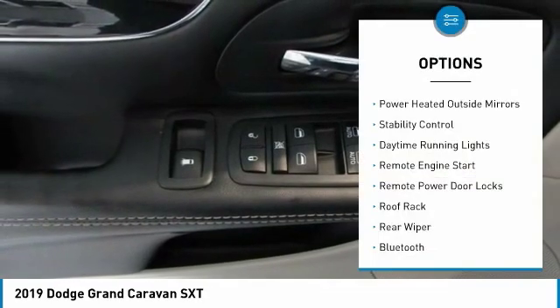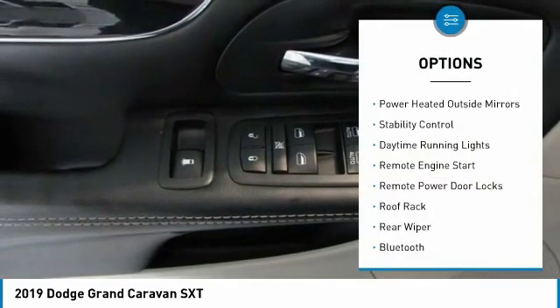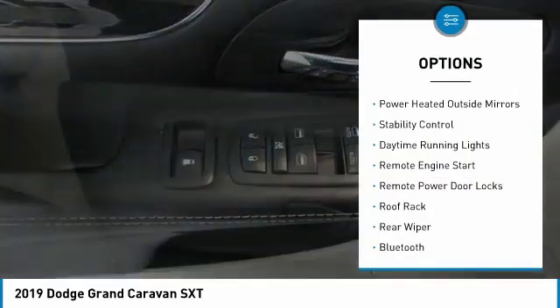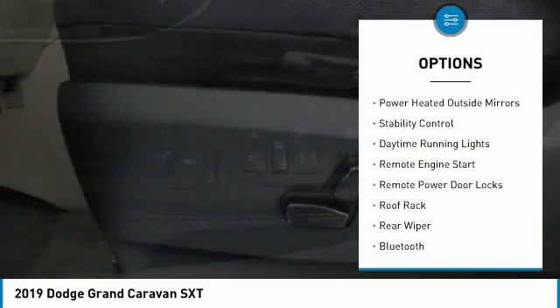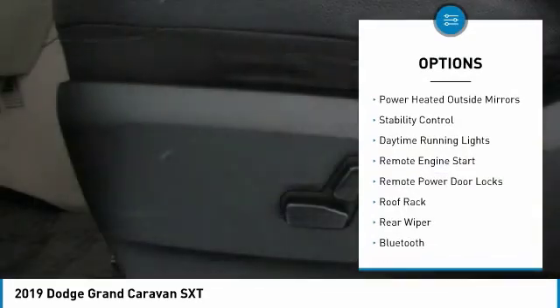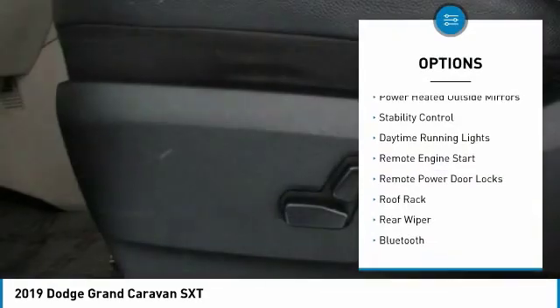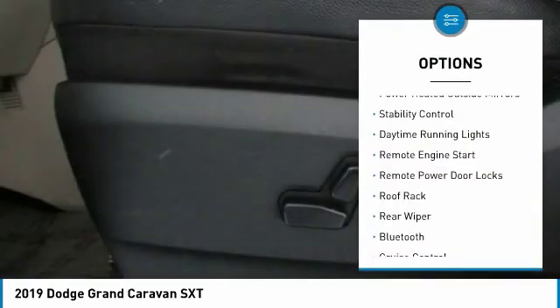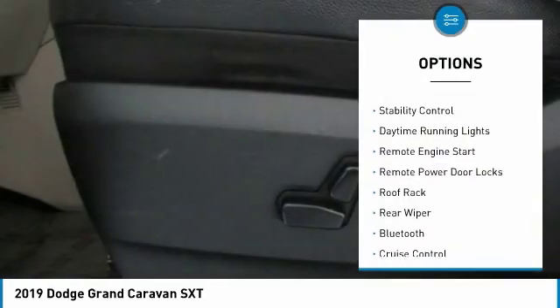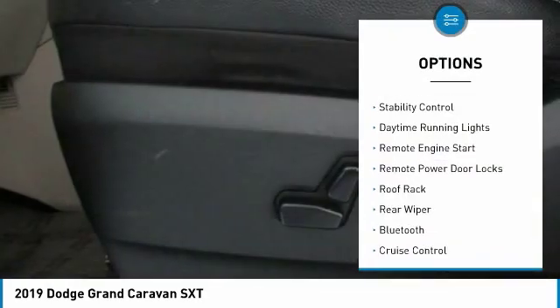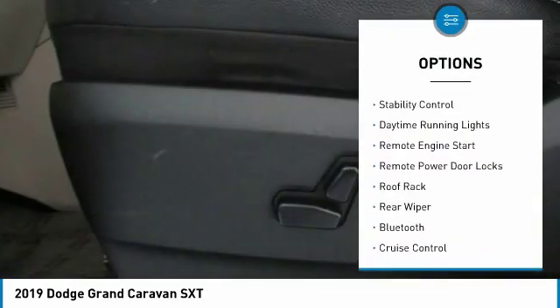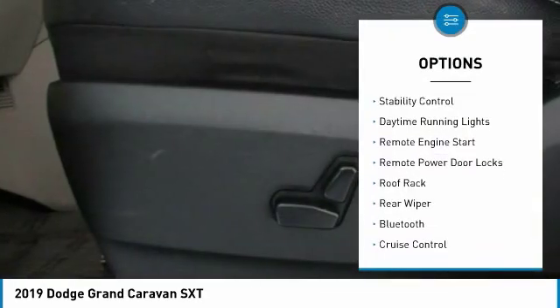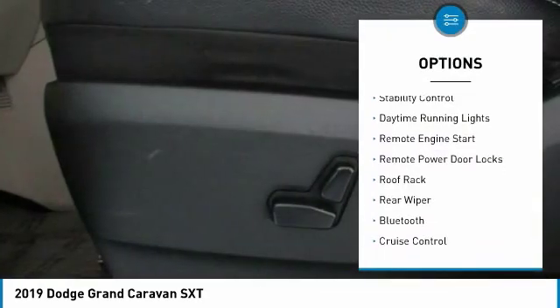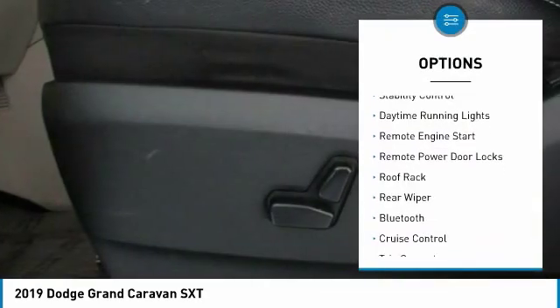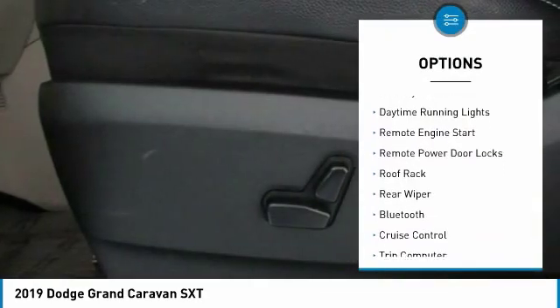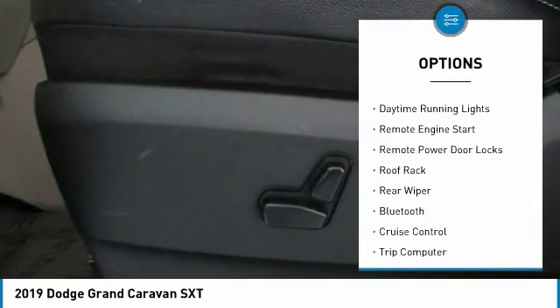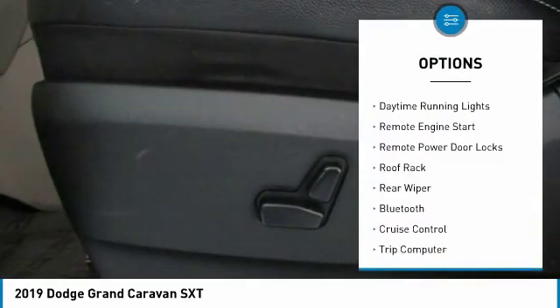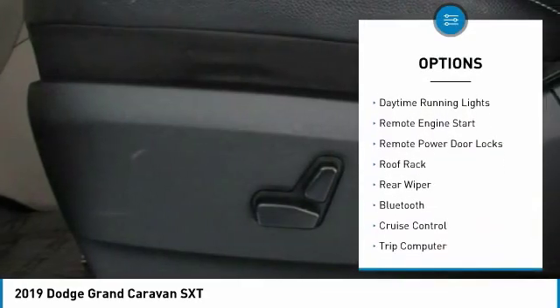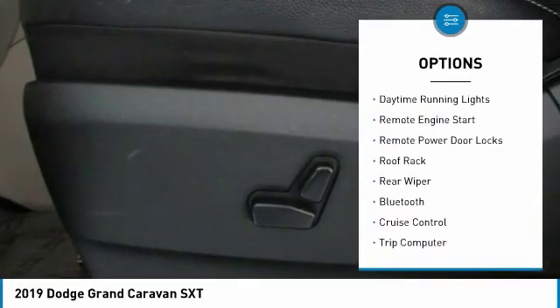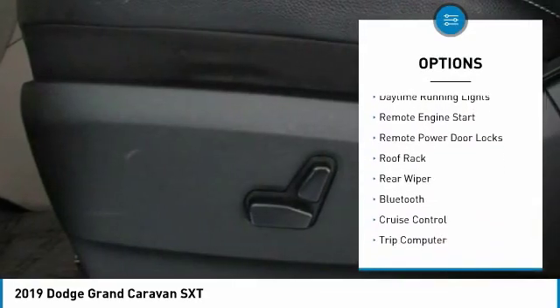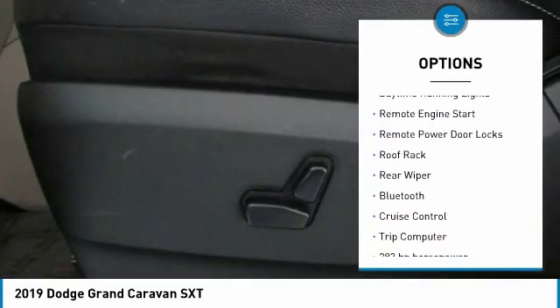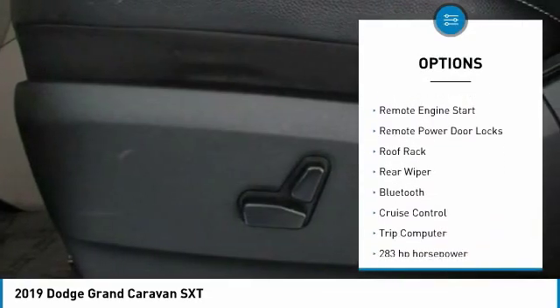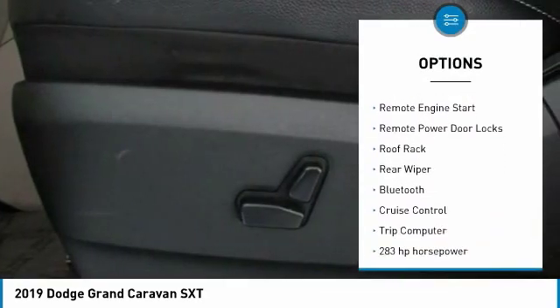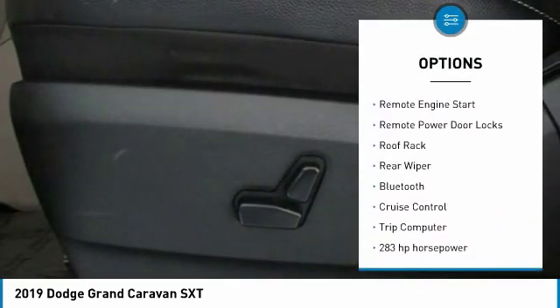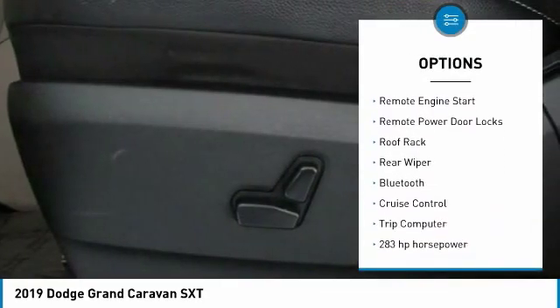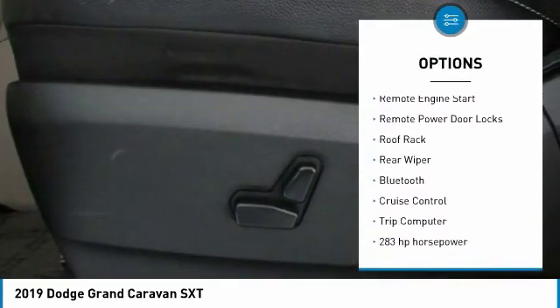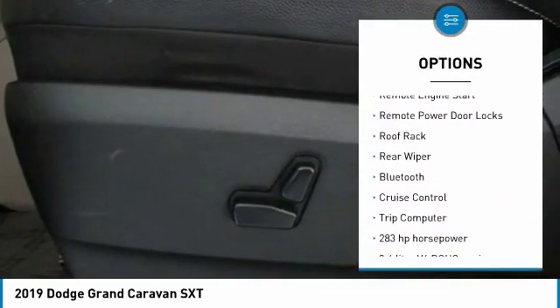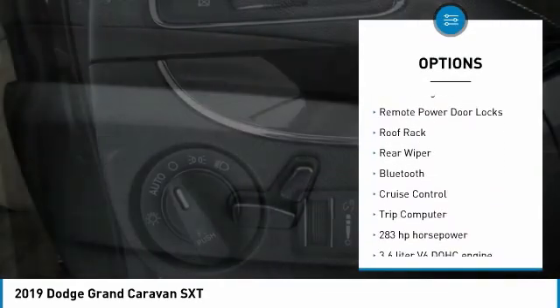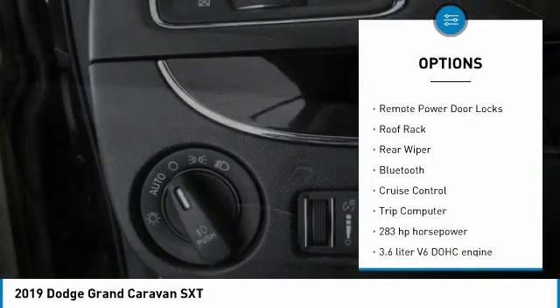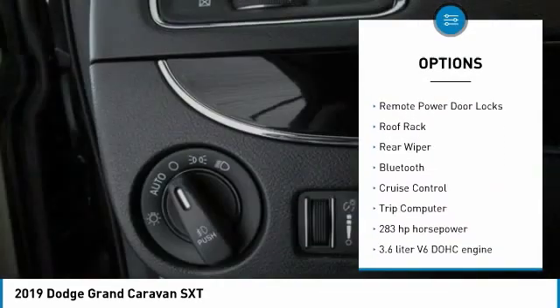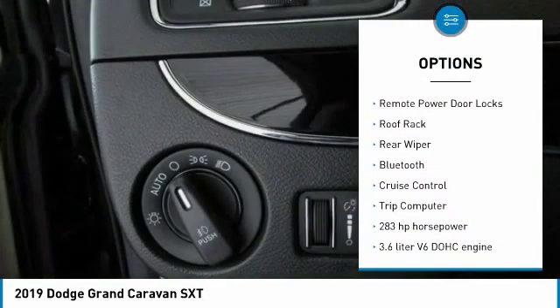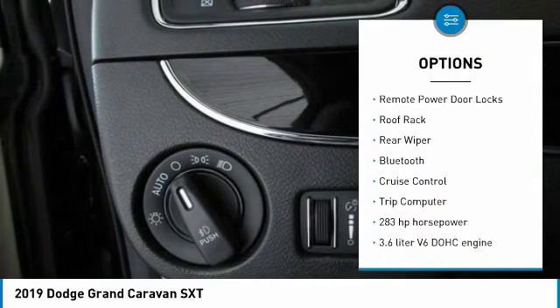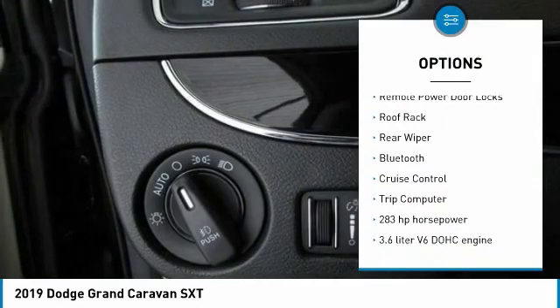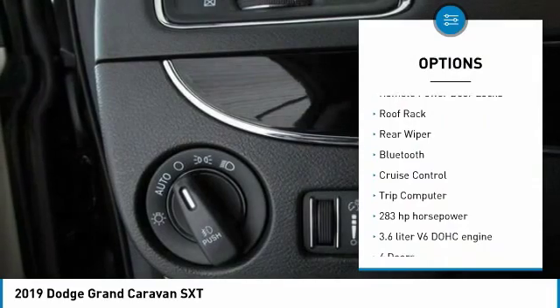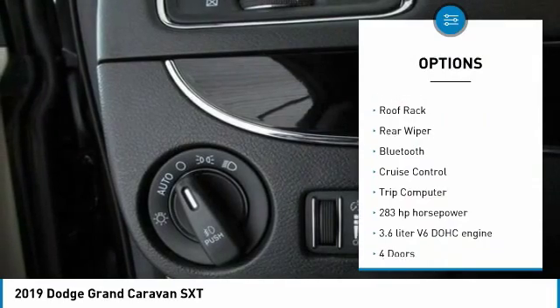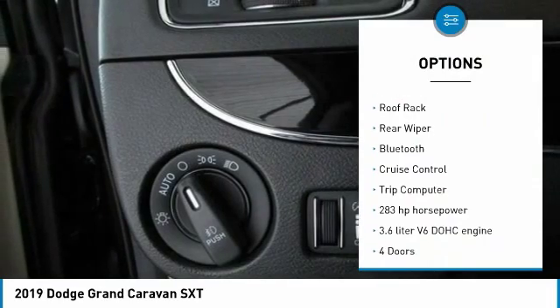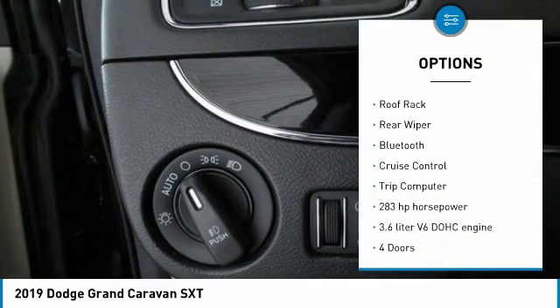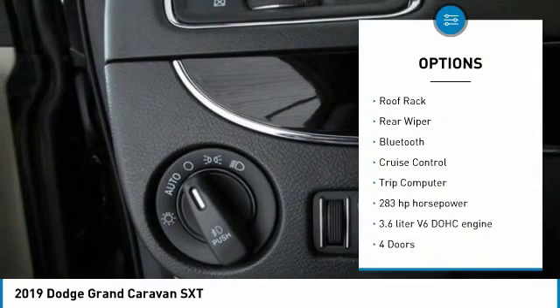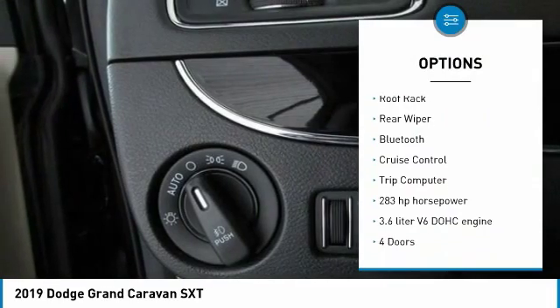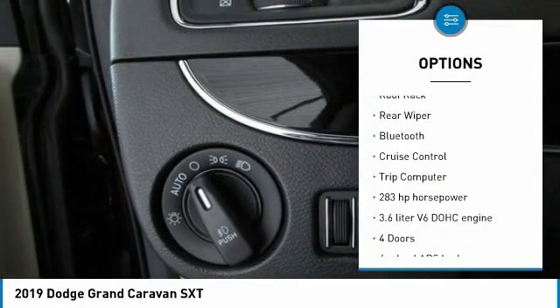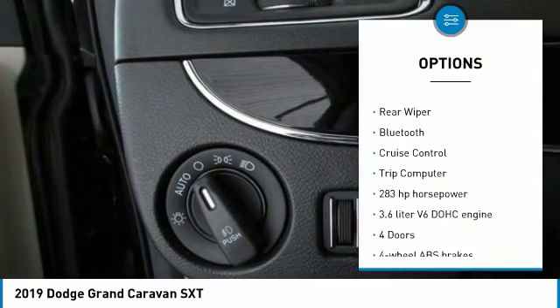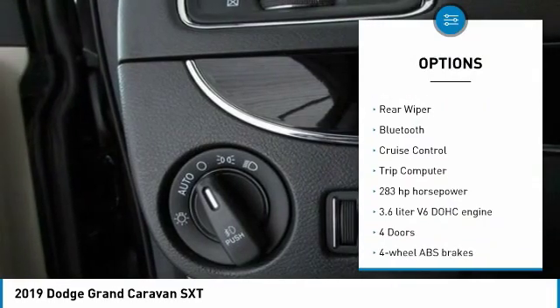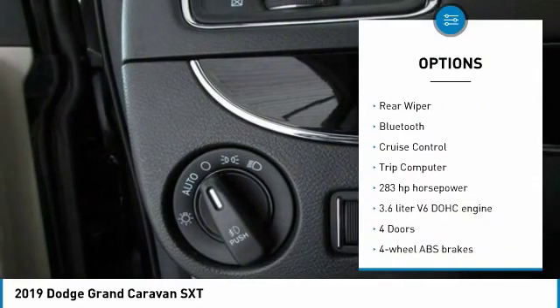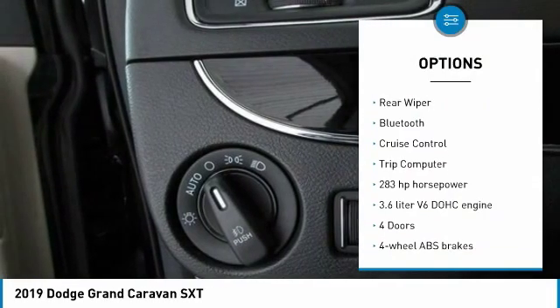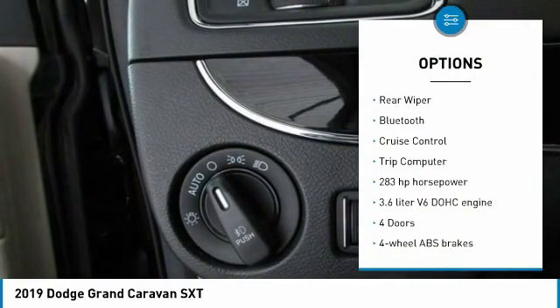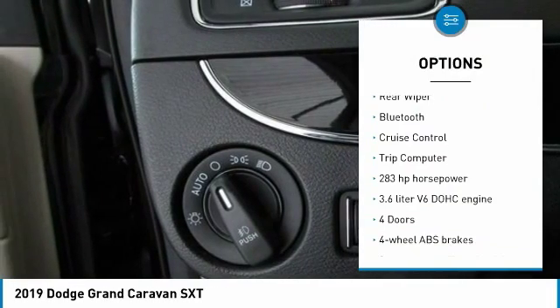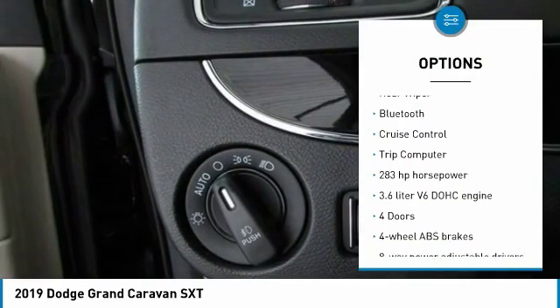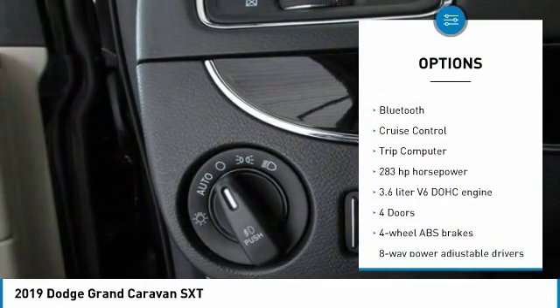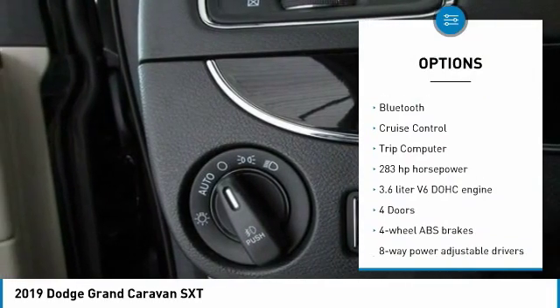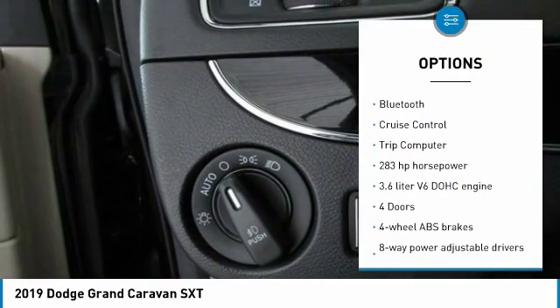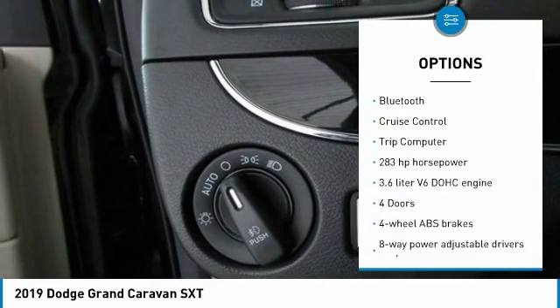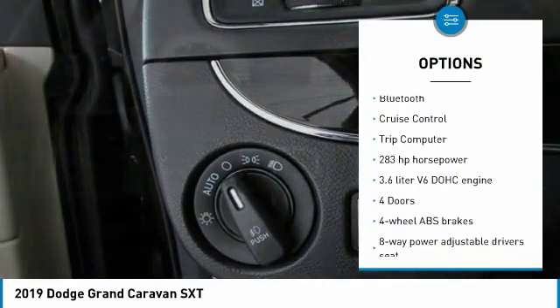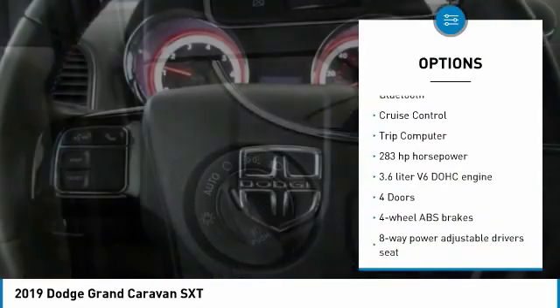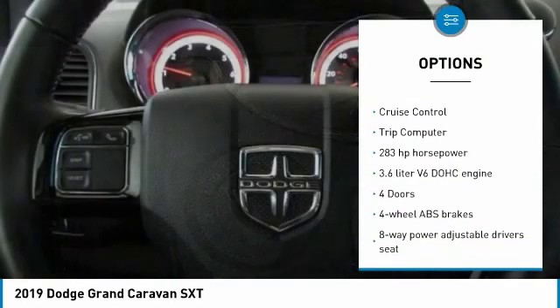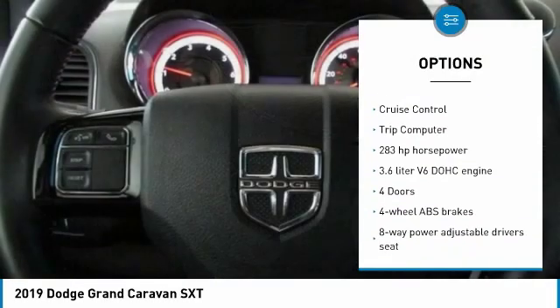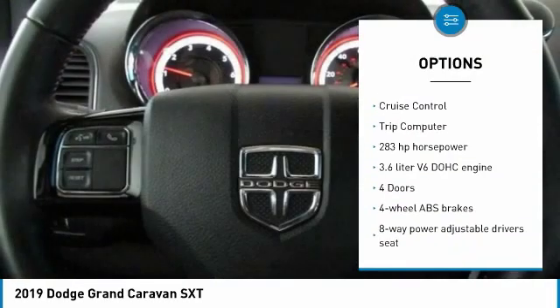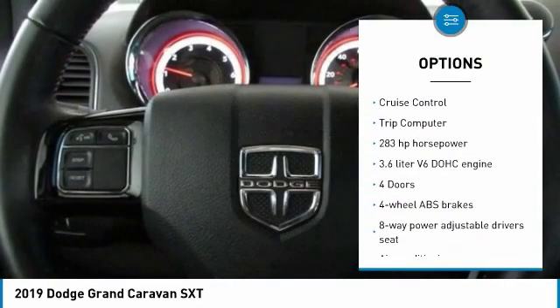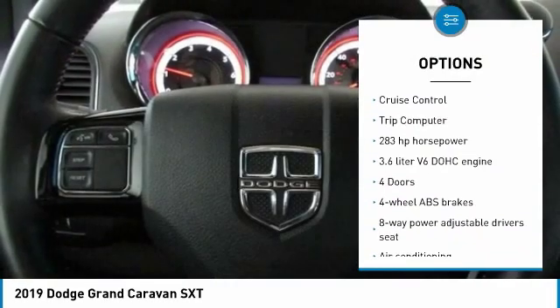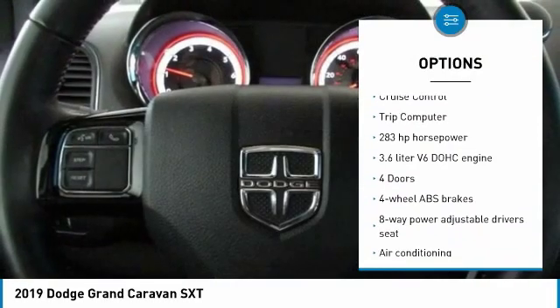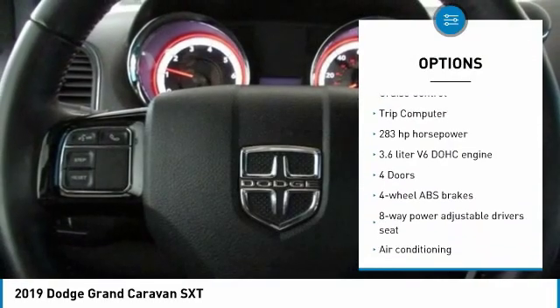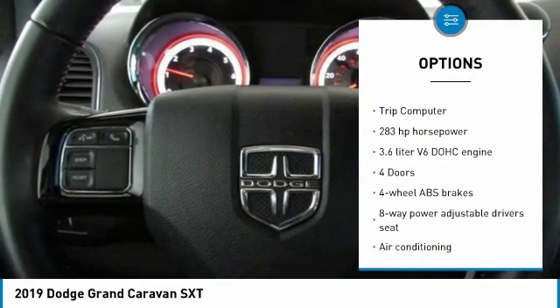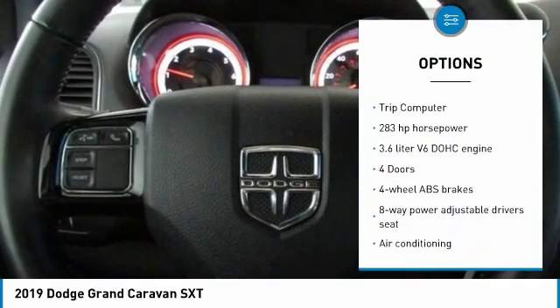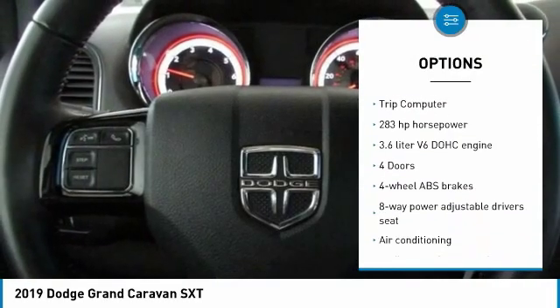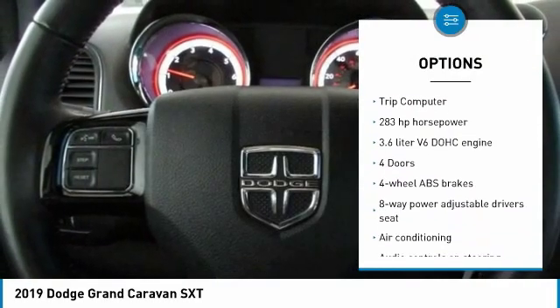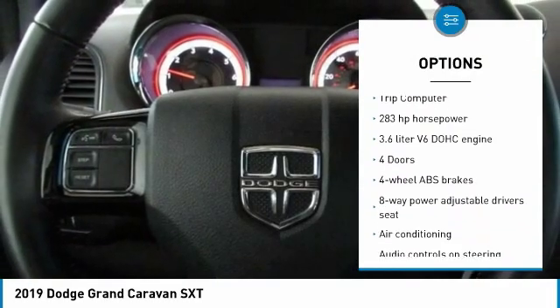Power heated outside mirrors, stability control, daytime running lights, remote engine start, remote power door locks.